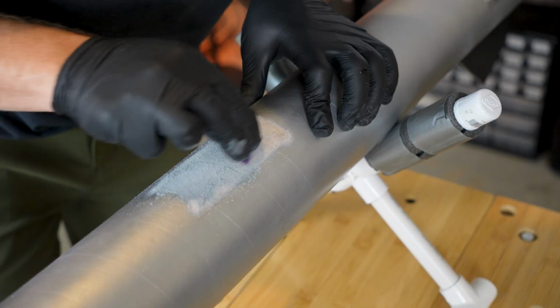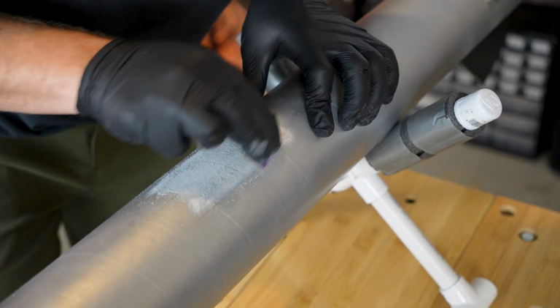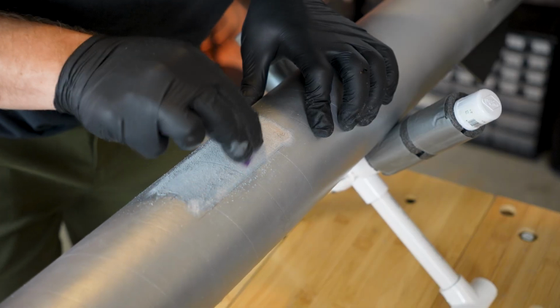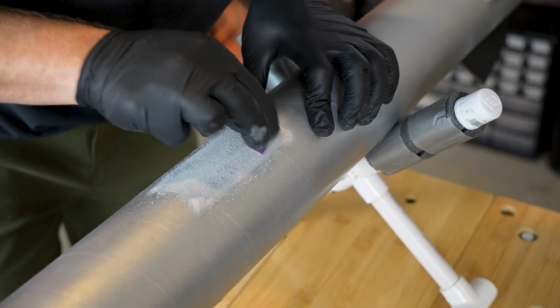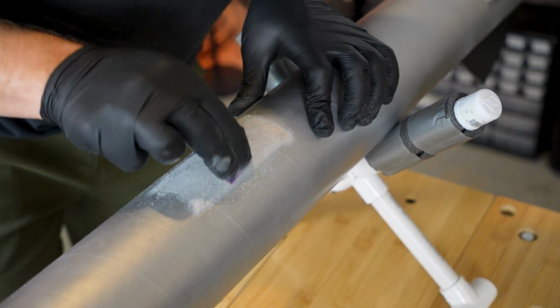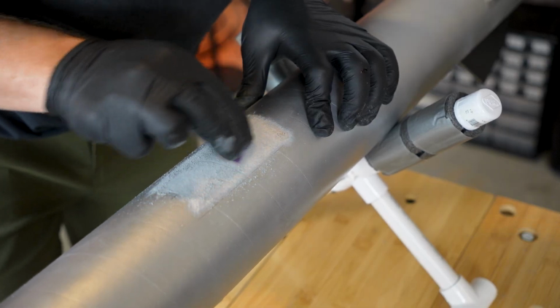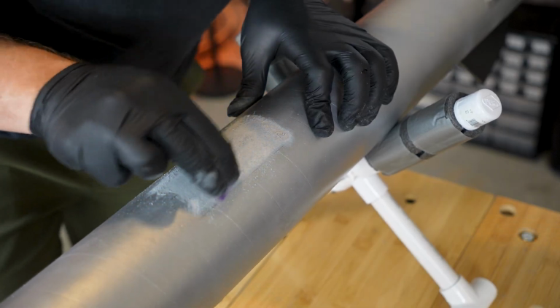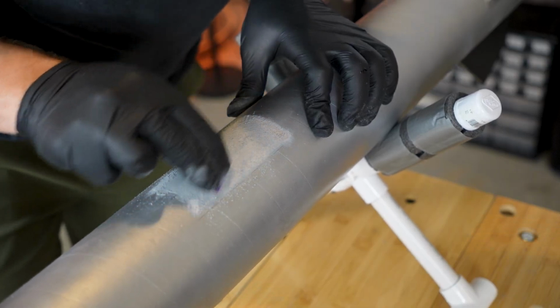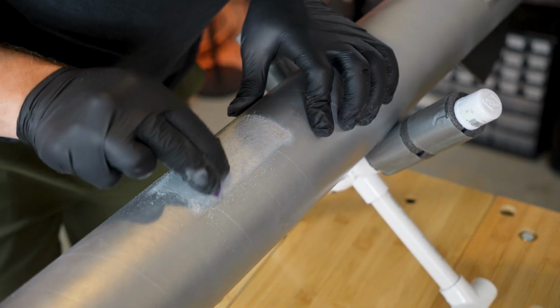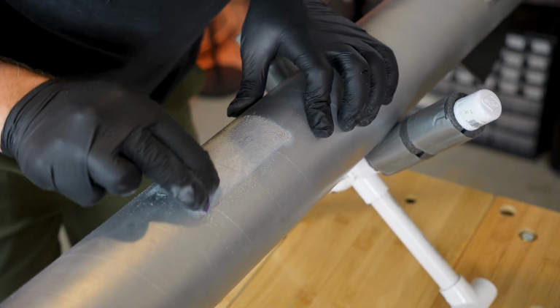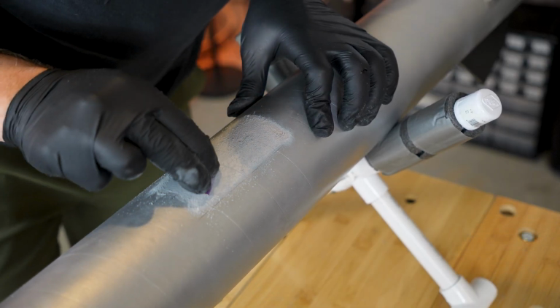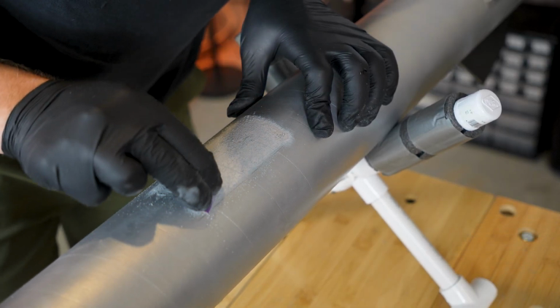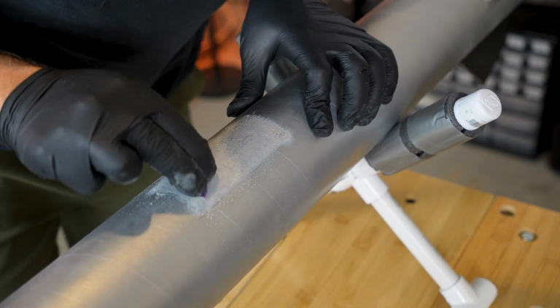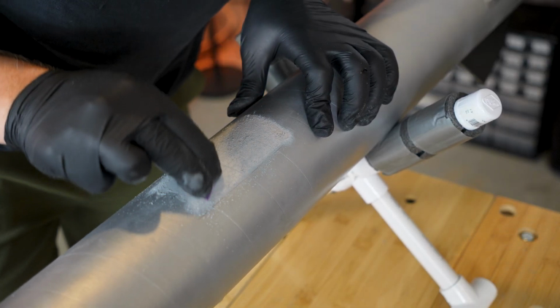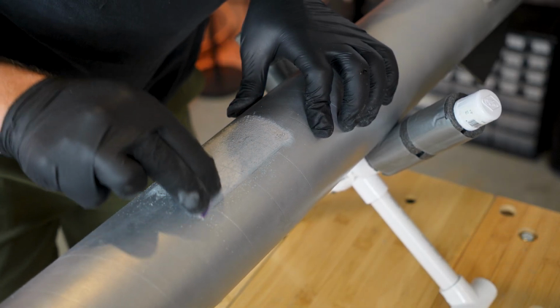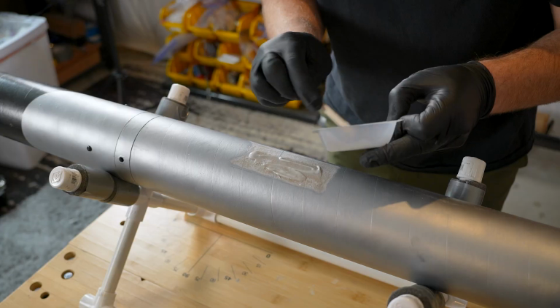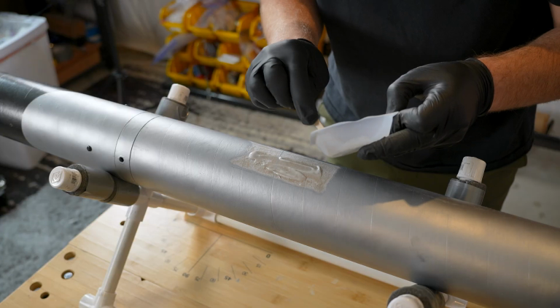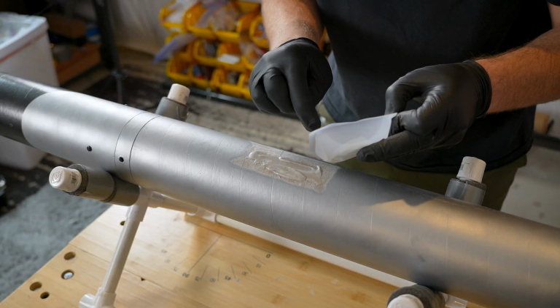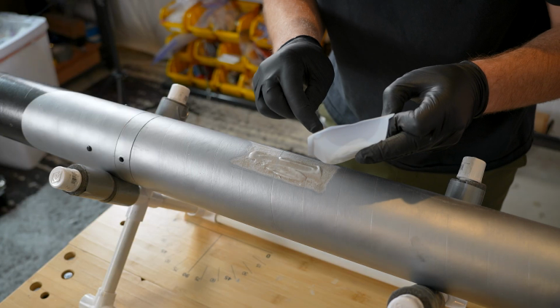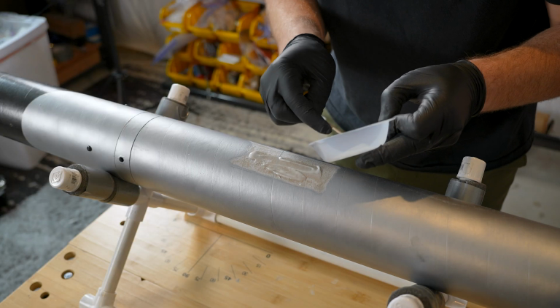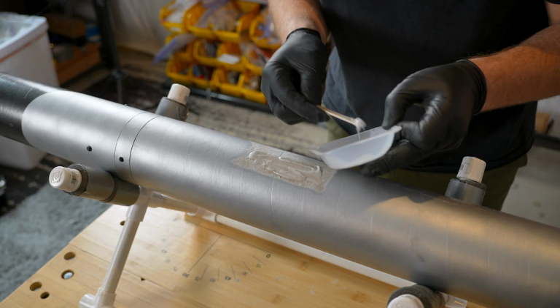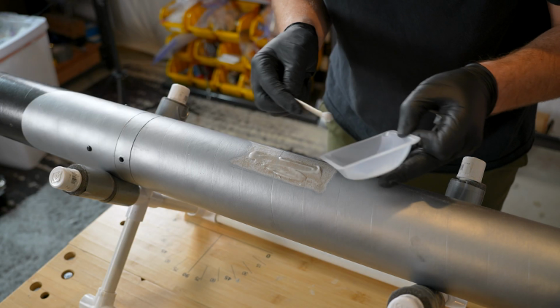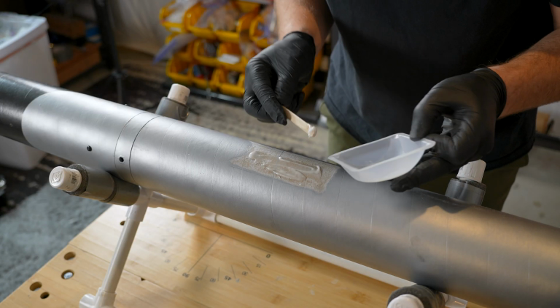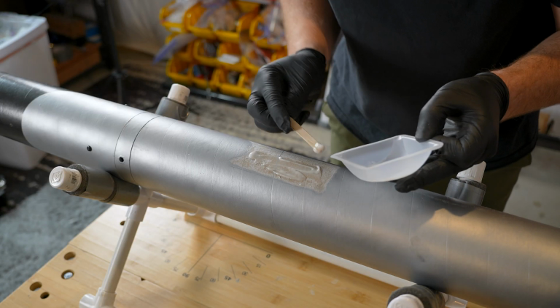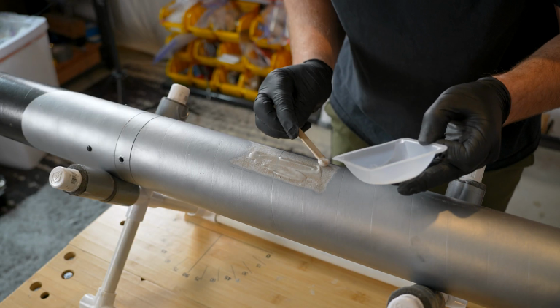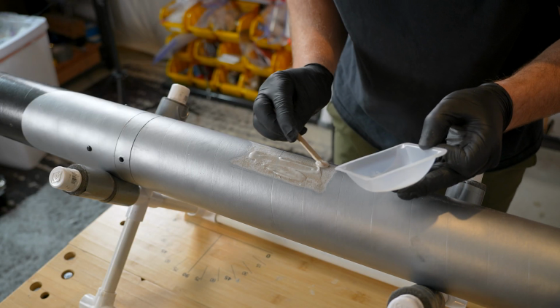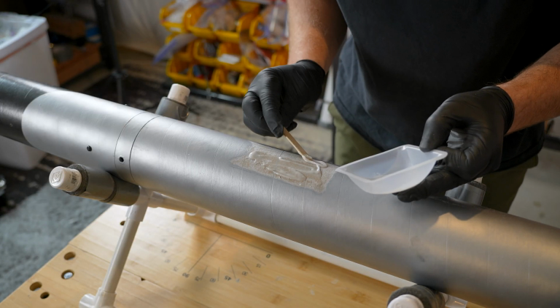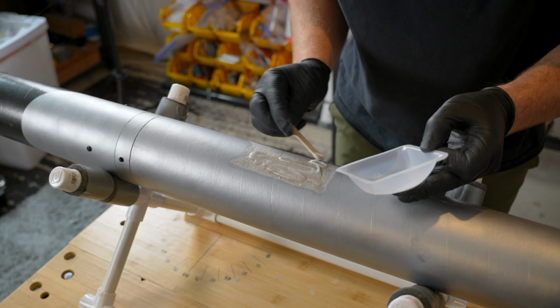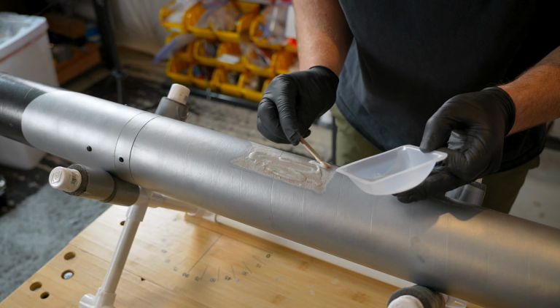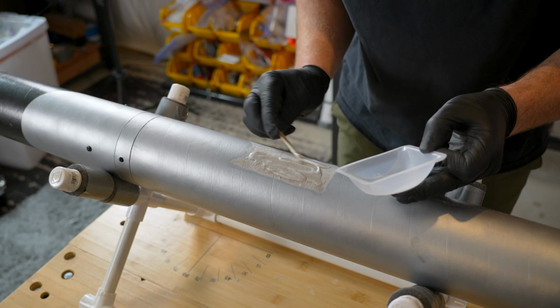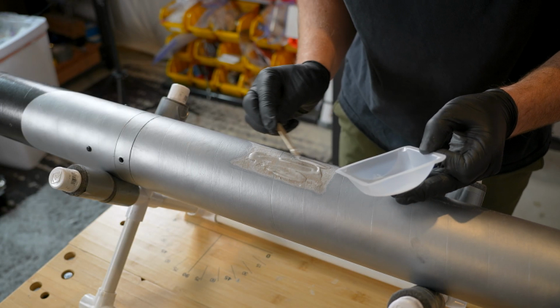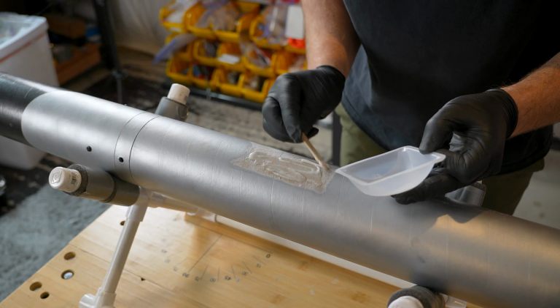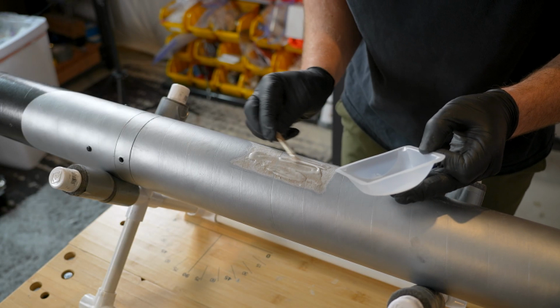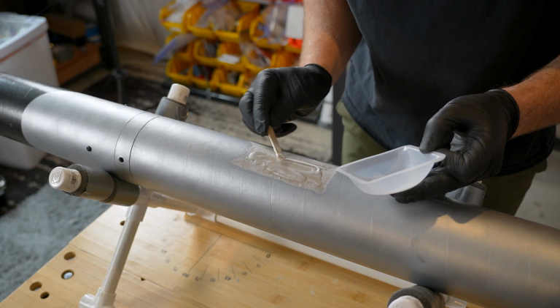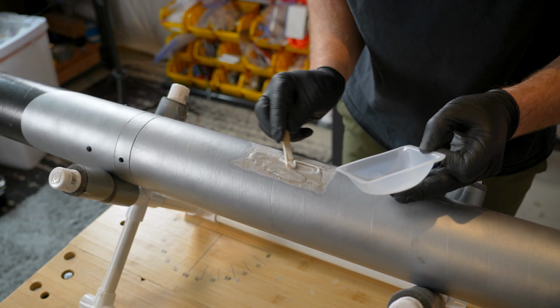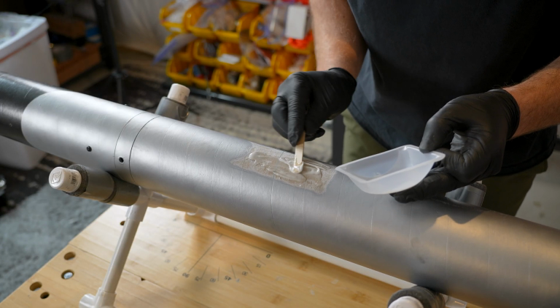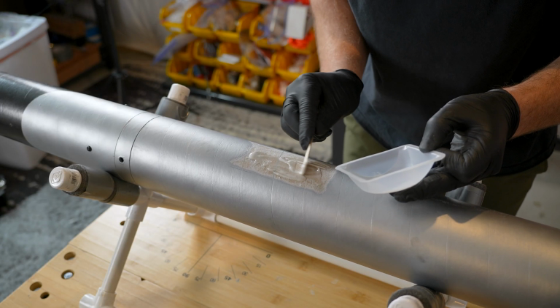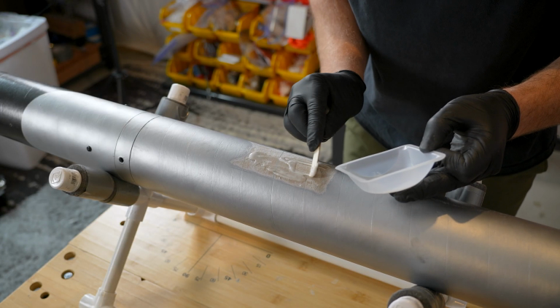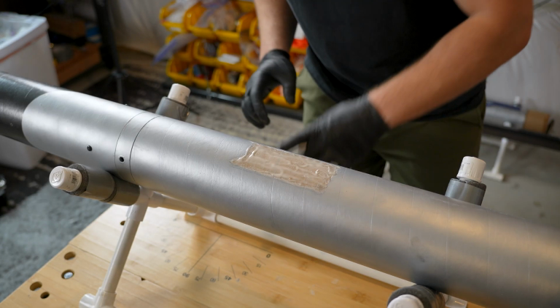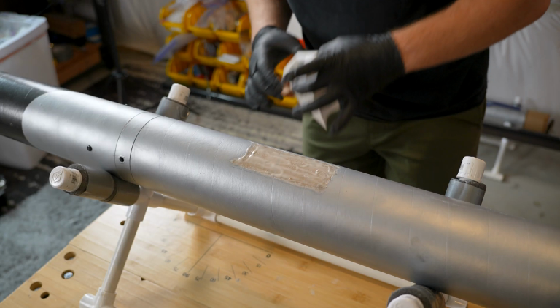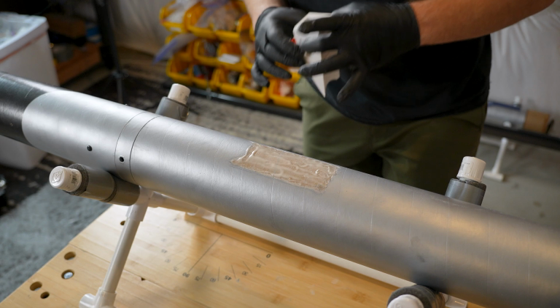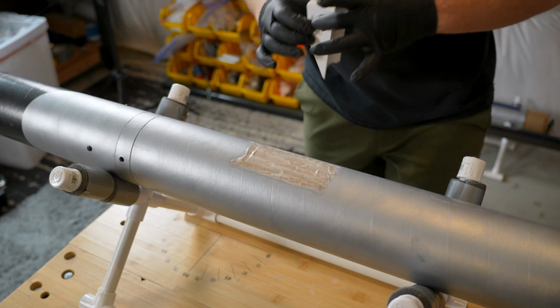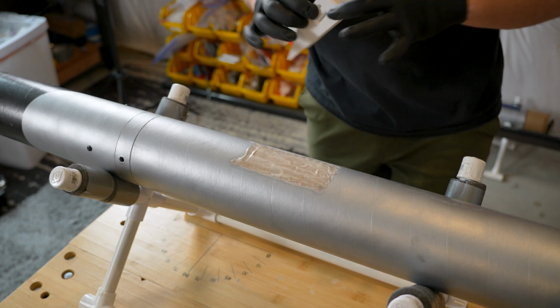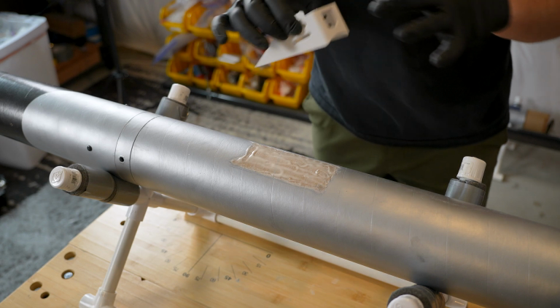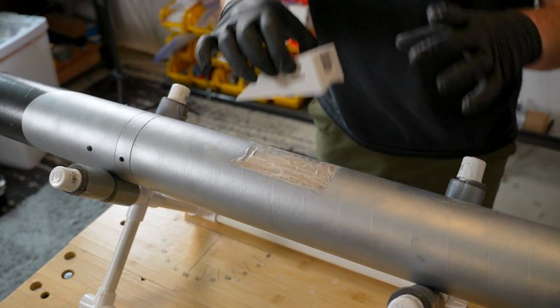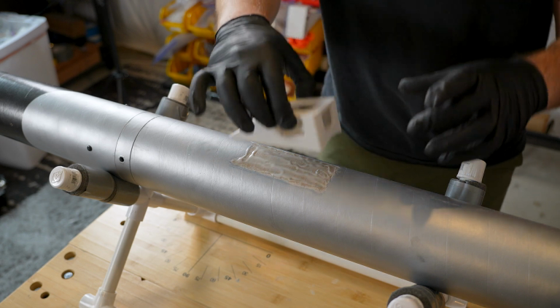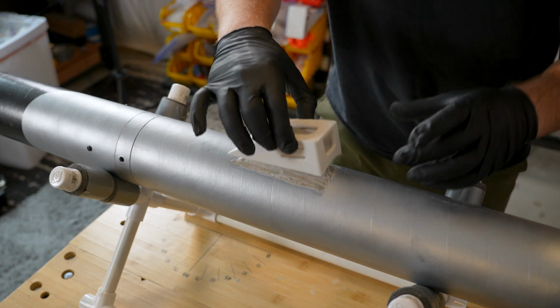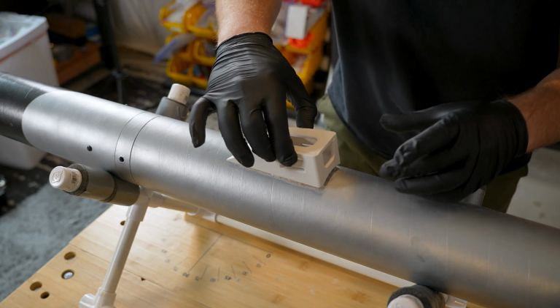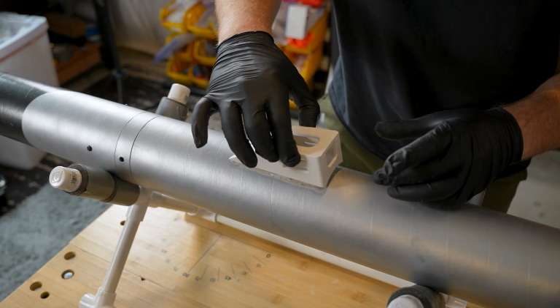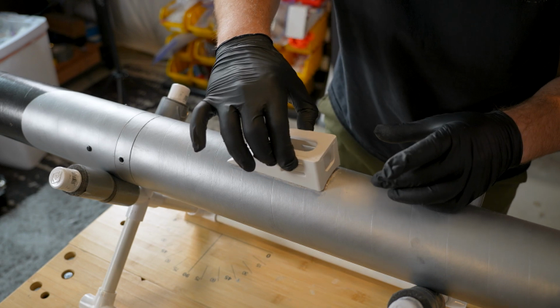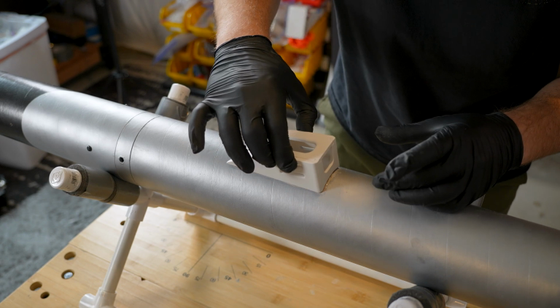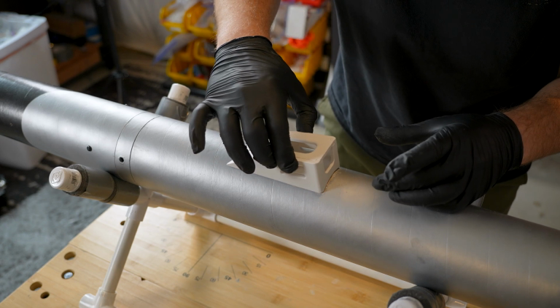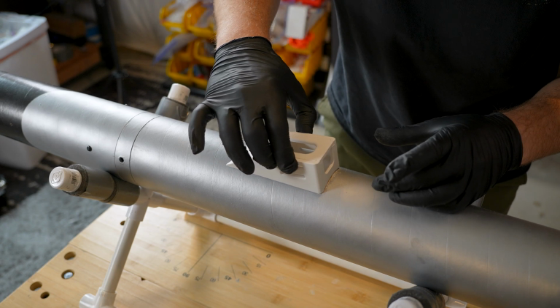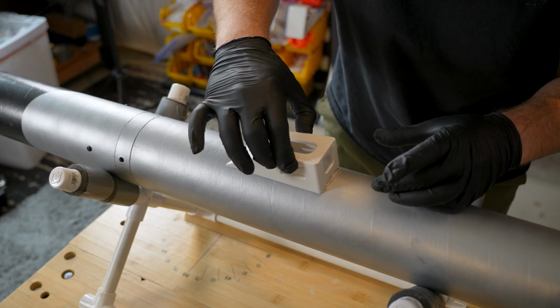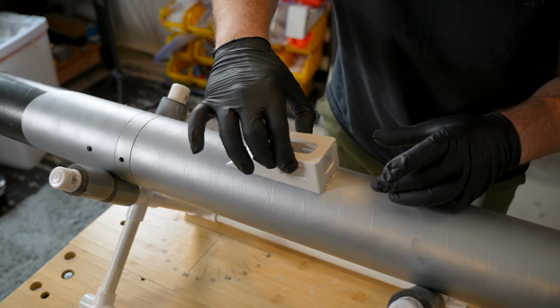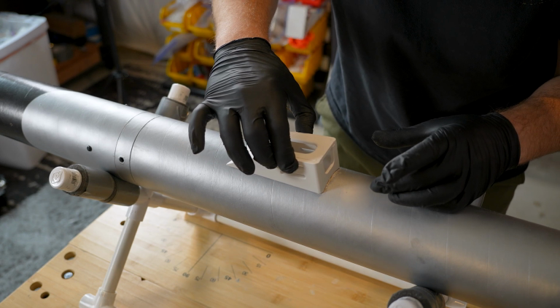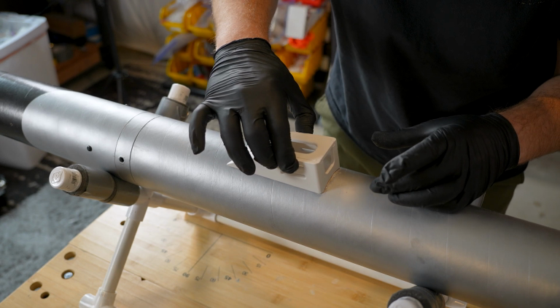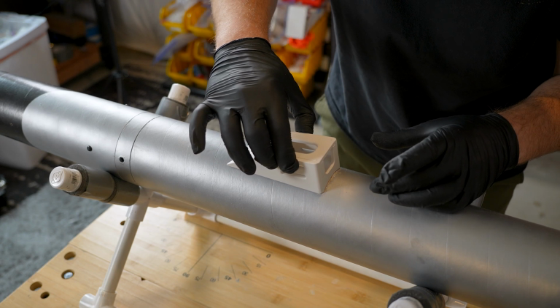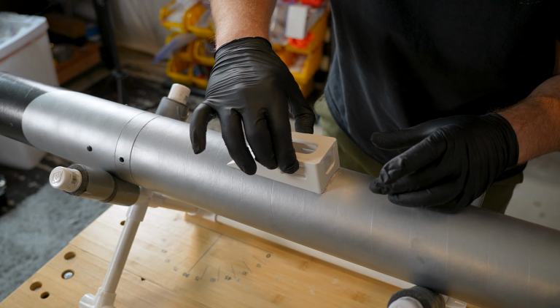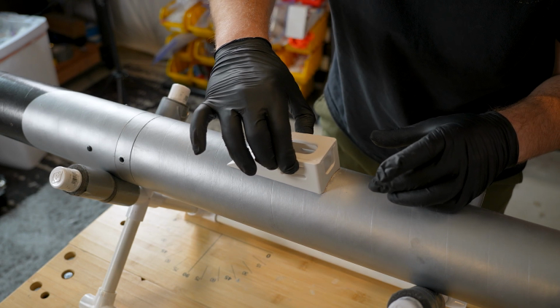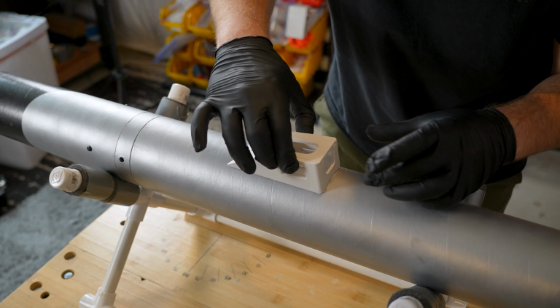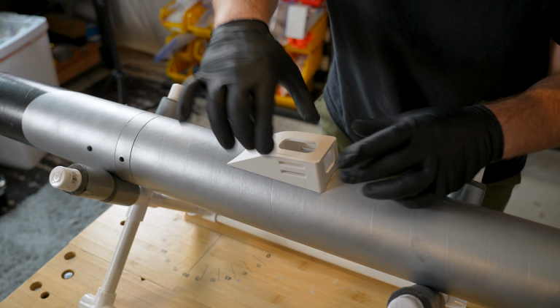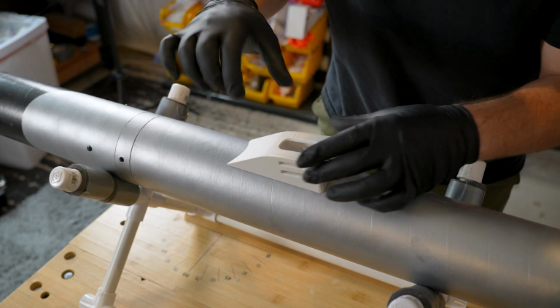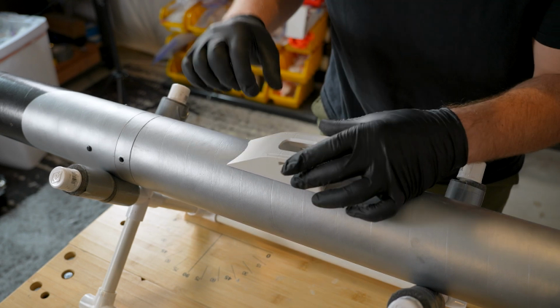At this point, all that was left to do was sand and epoxy the mount to the rocket, and then hit it with some silver spray paint so it matched the color of the body tube.